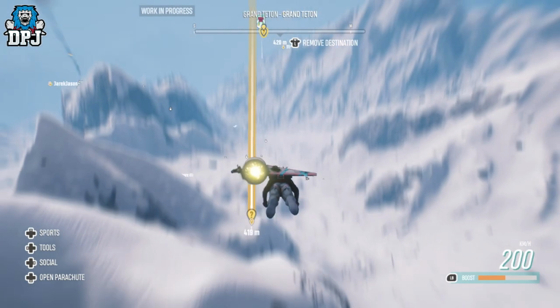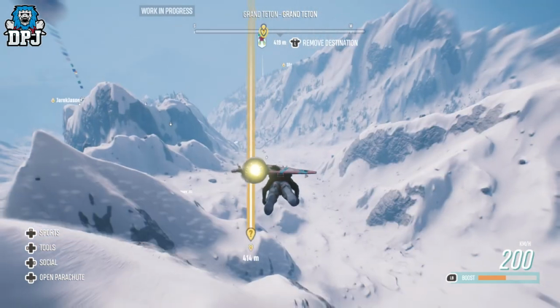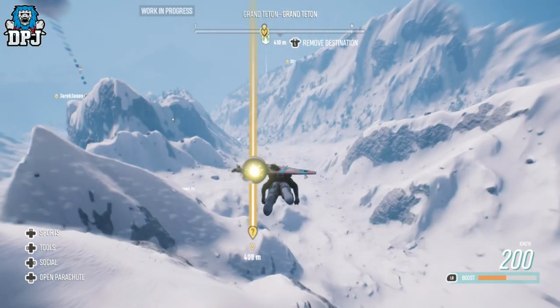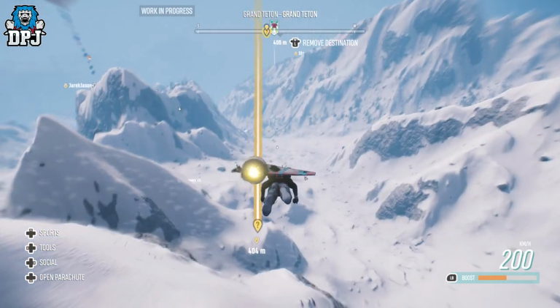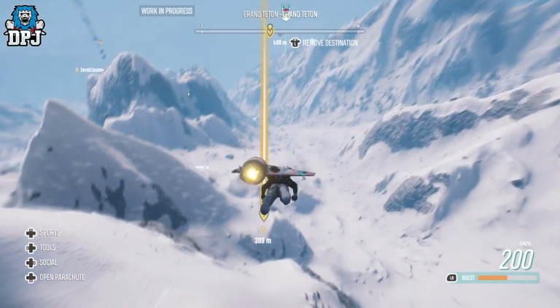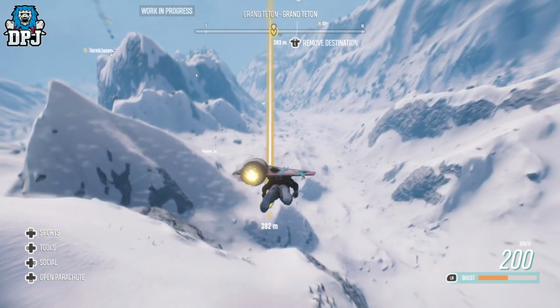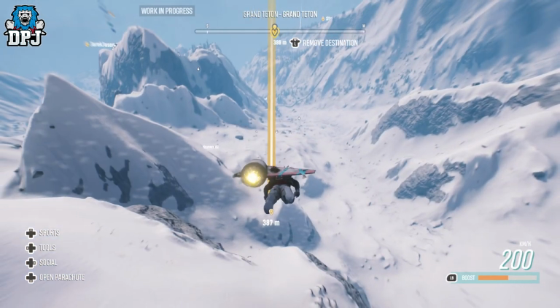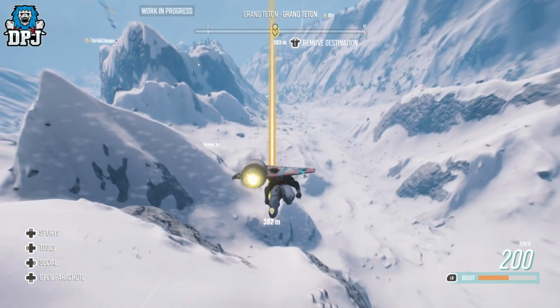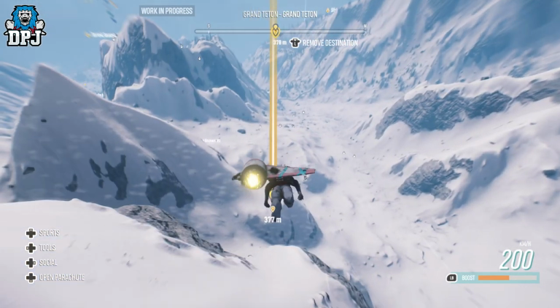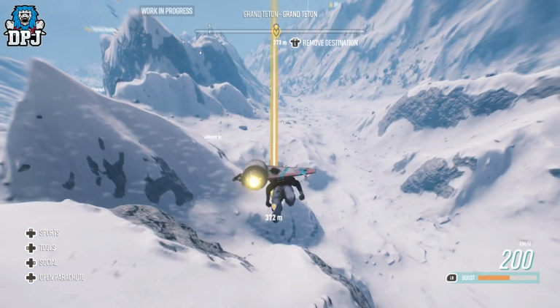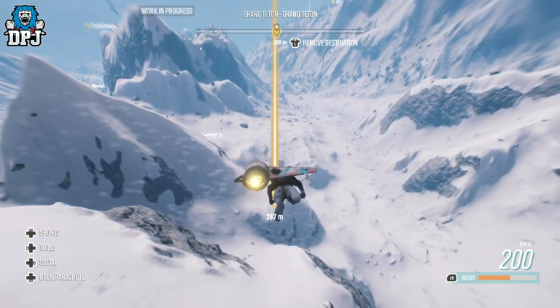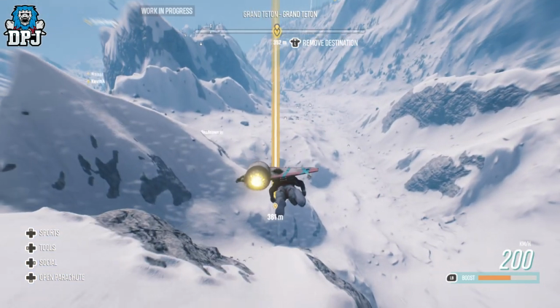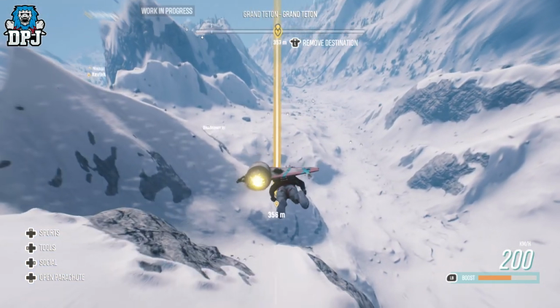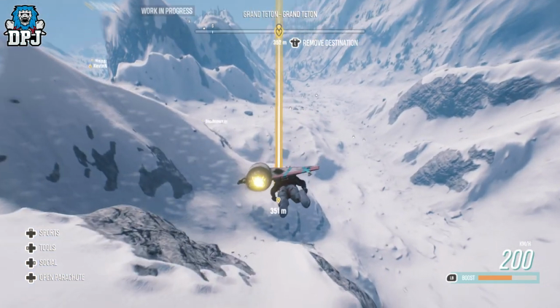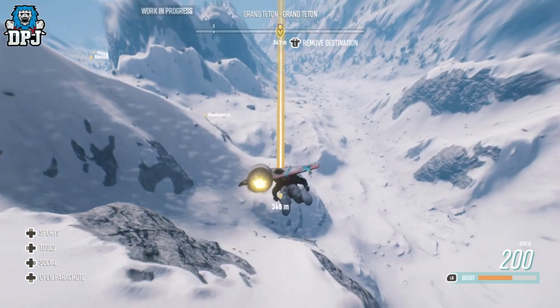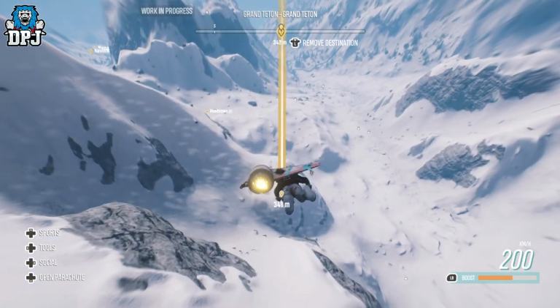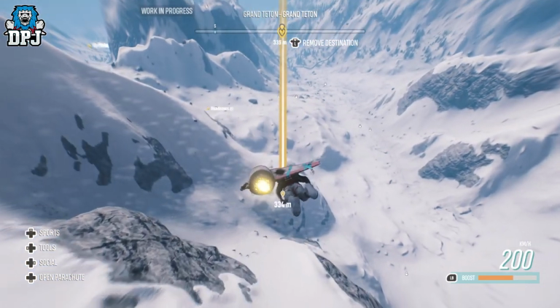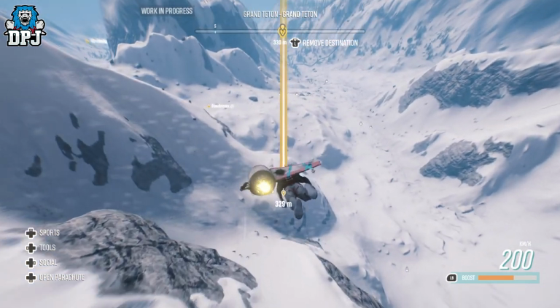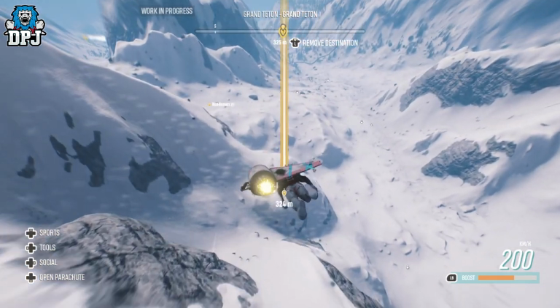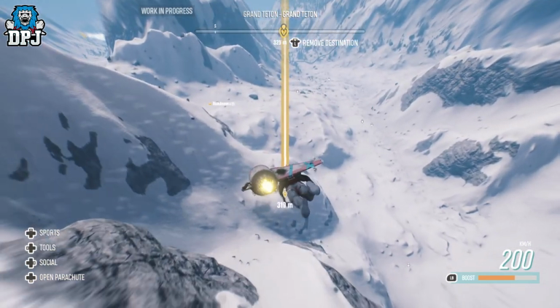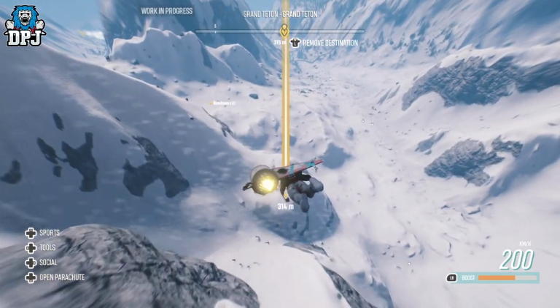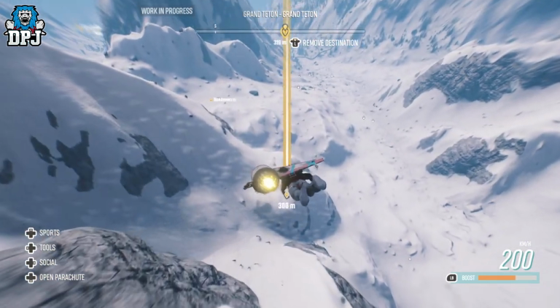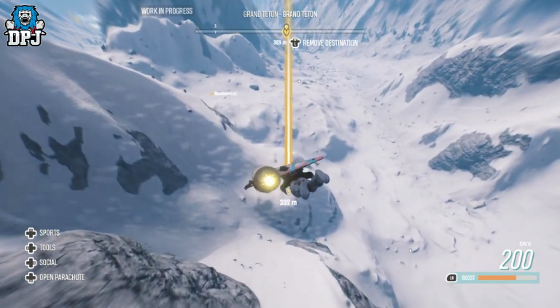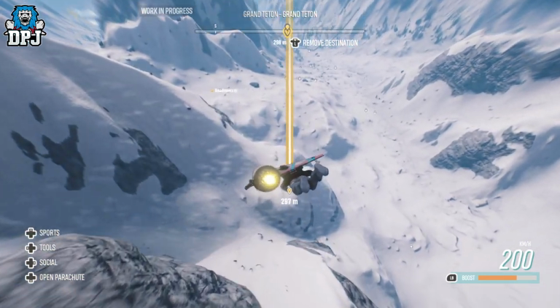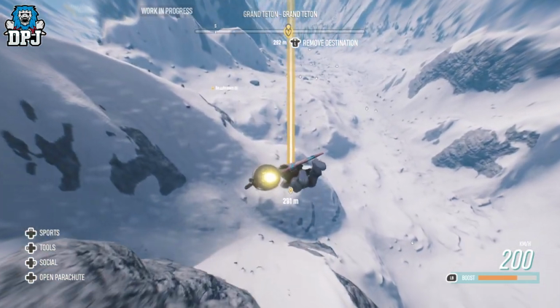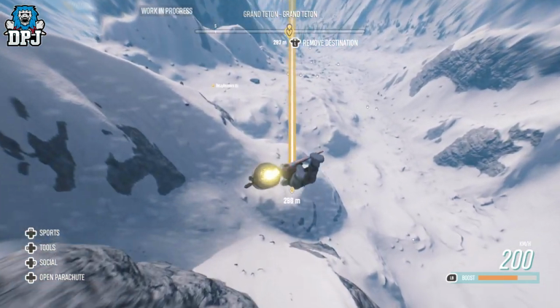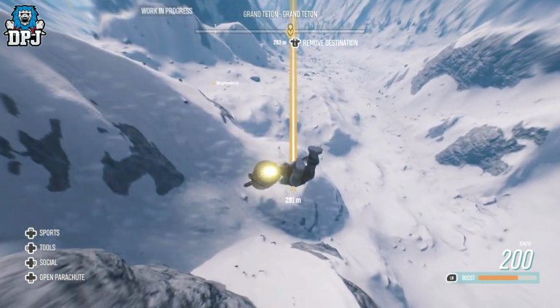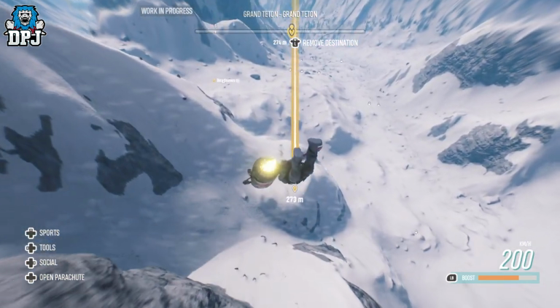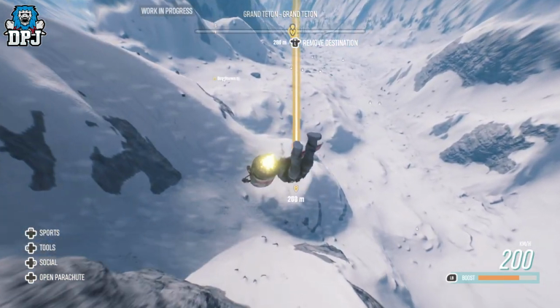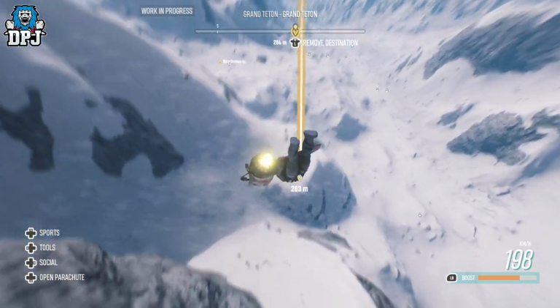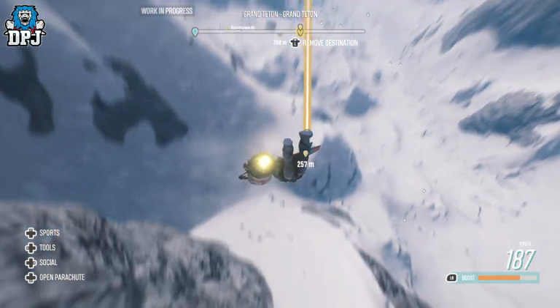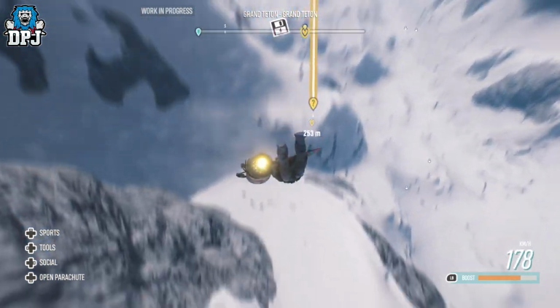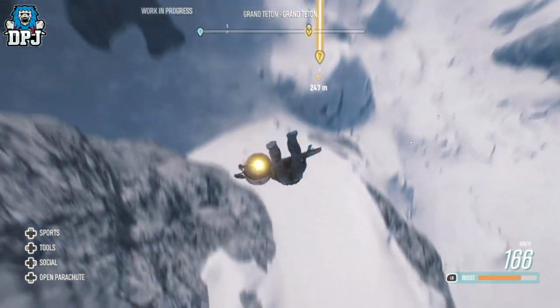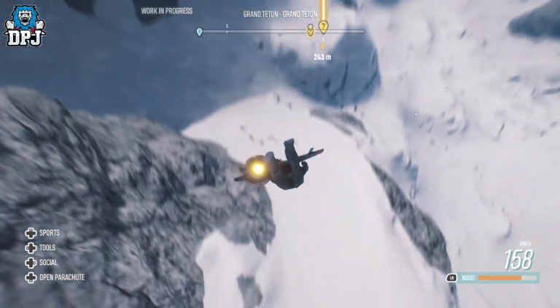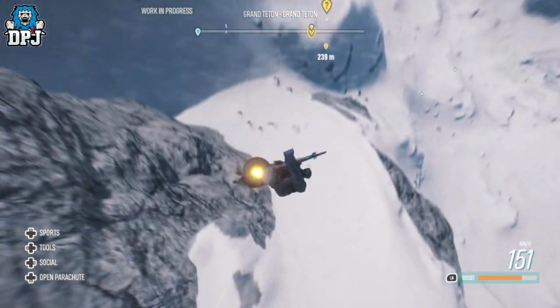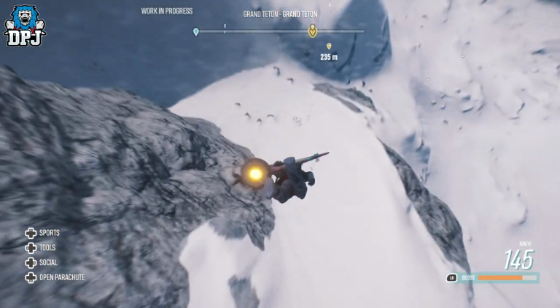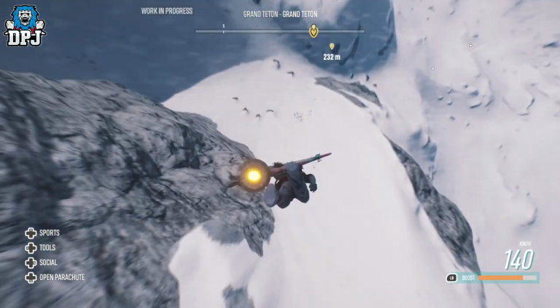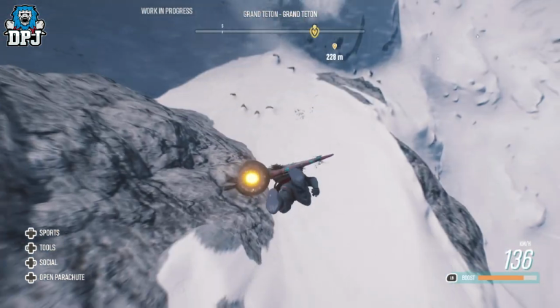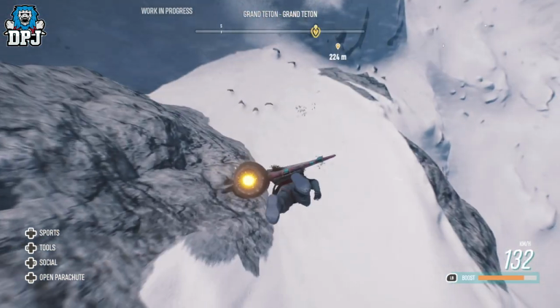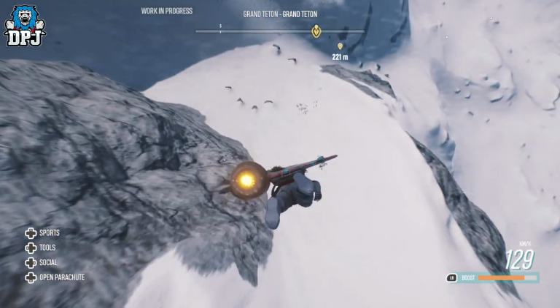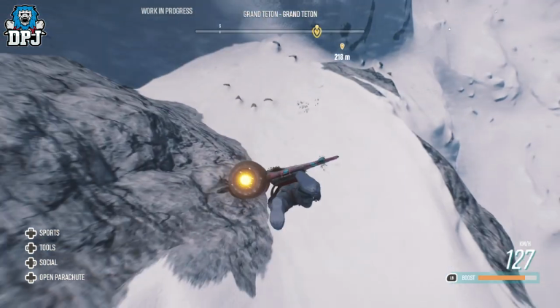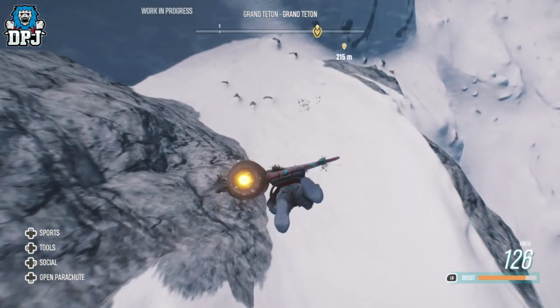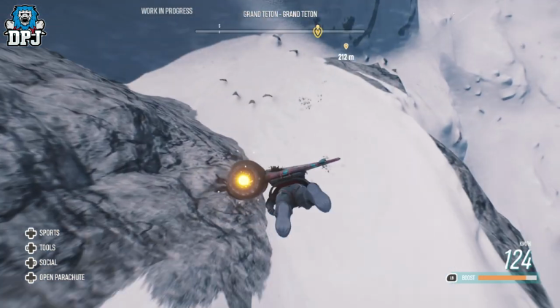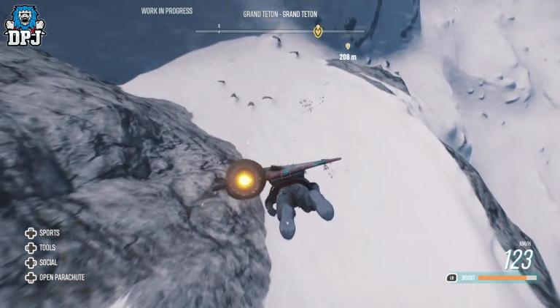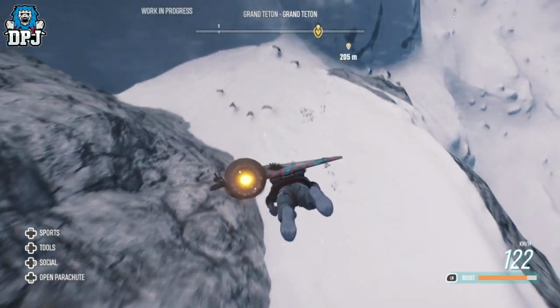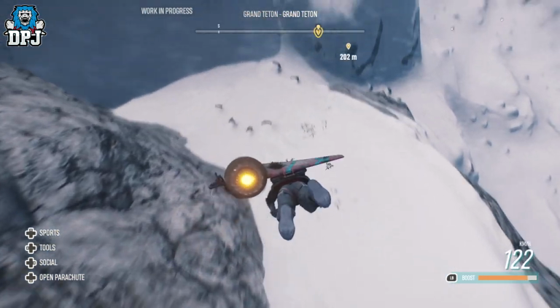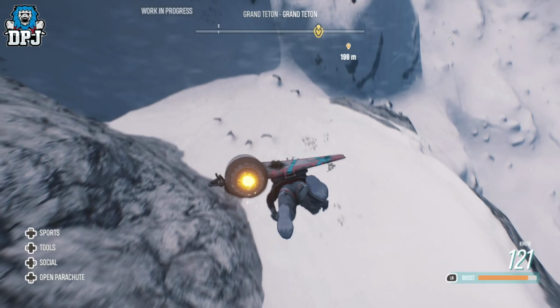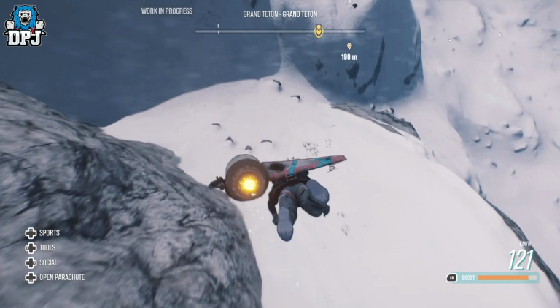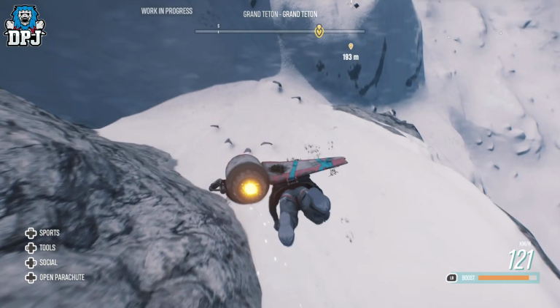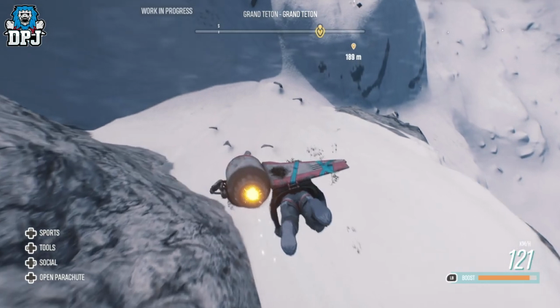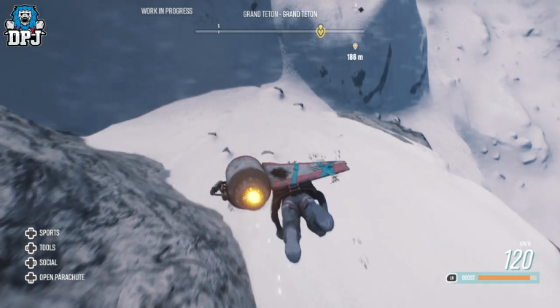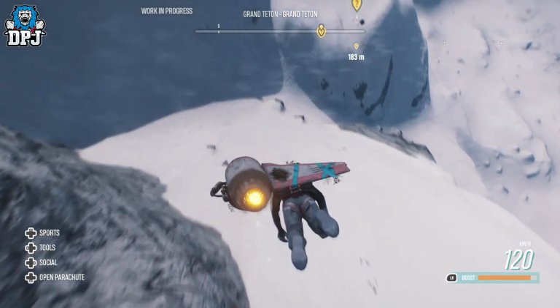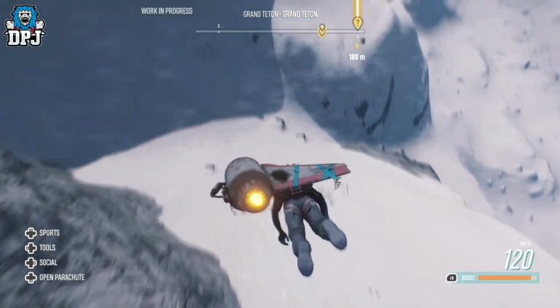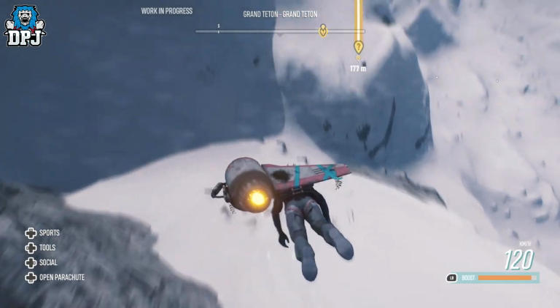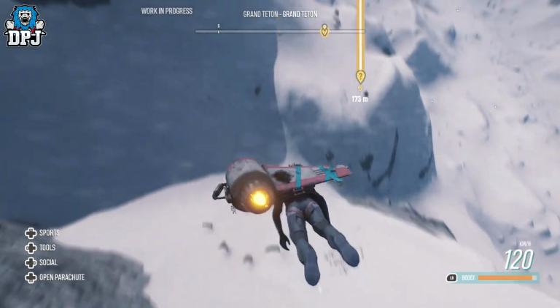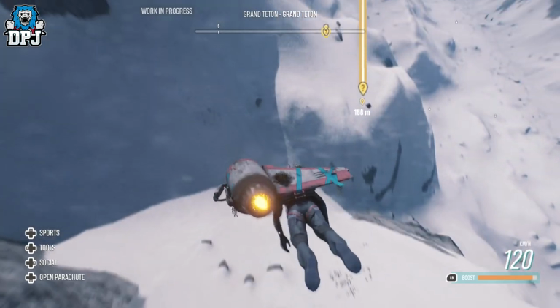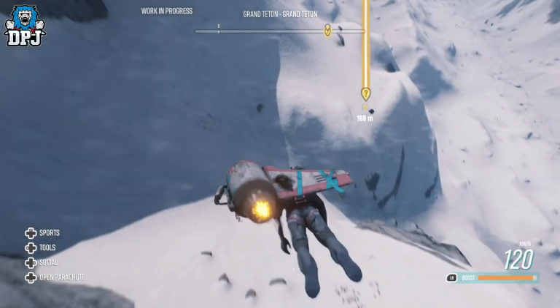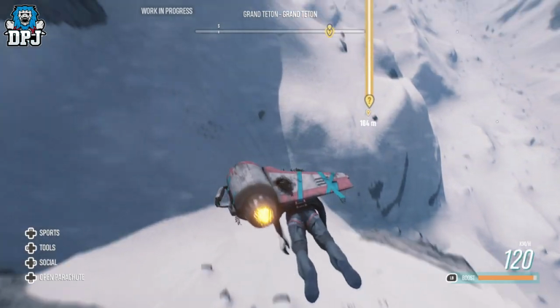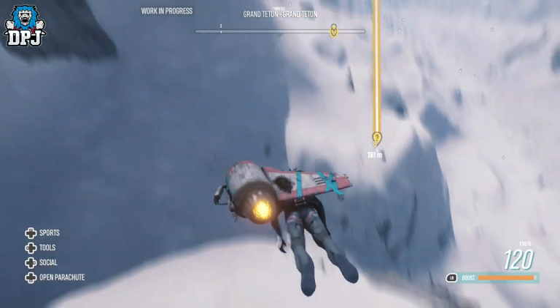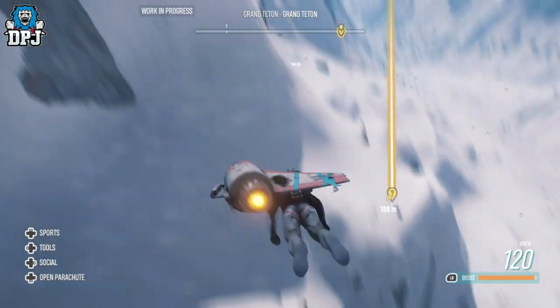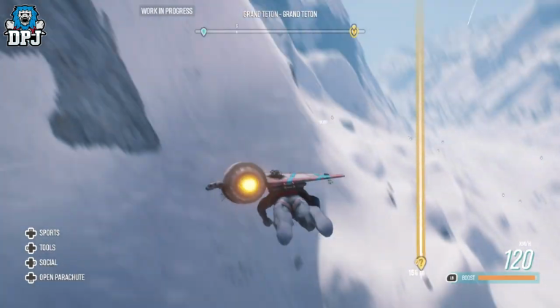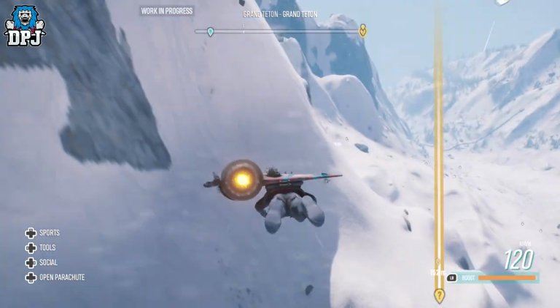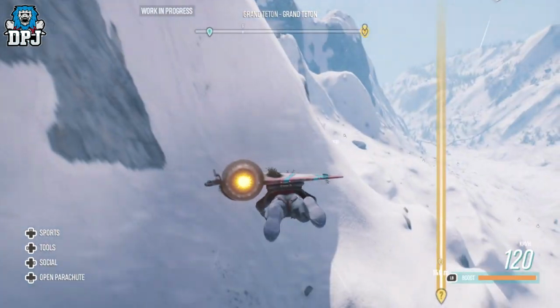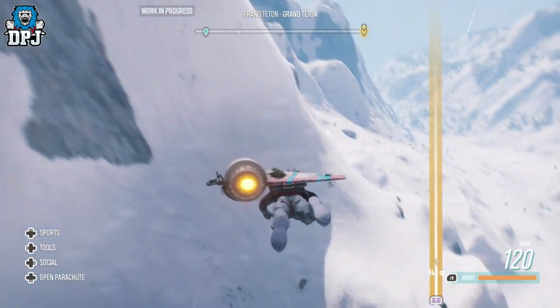The unforgiving slopes at Teton makes this one of the most technical stunt challenges in the Republic. Don't miss it.